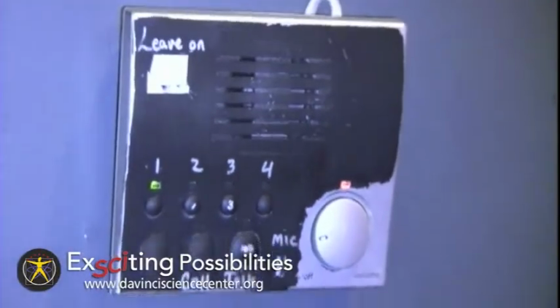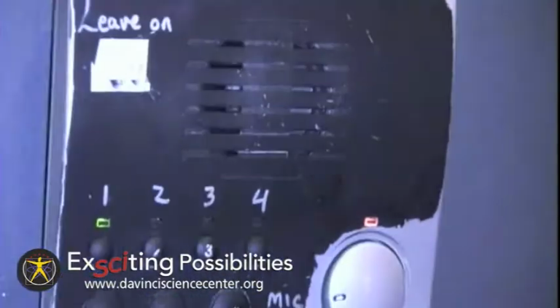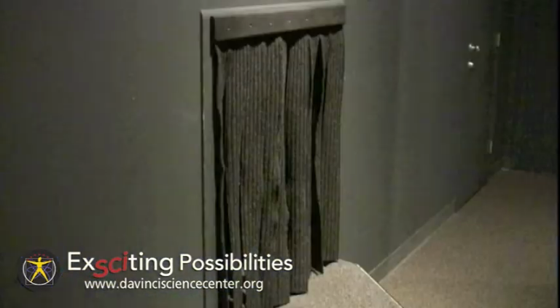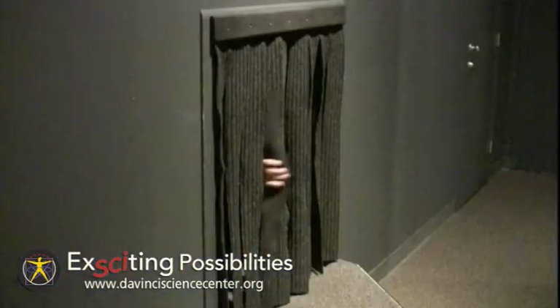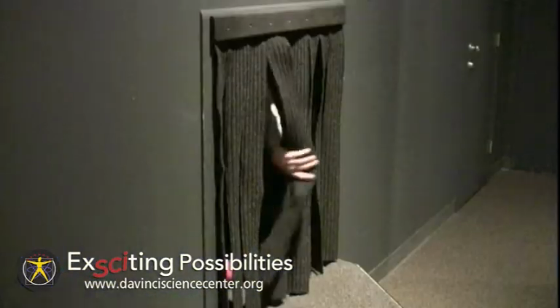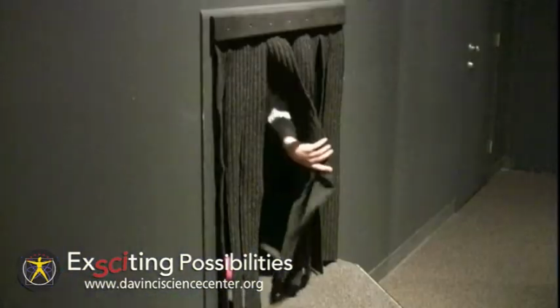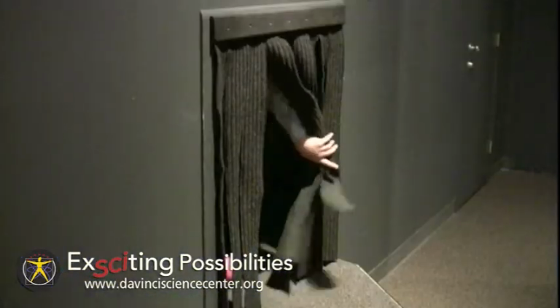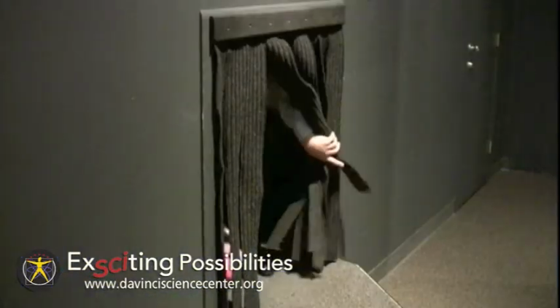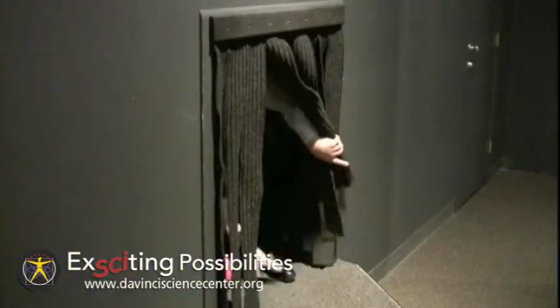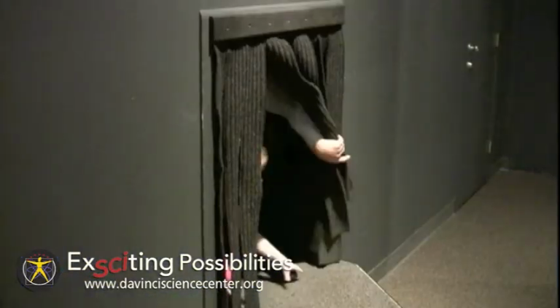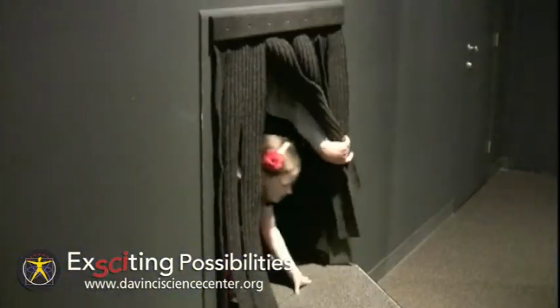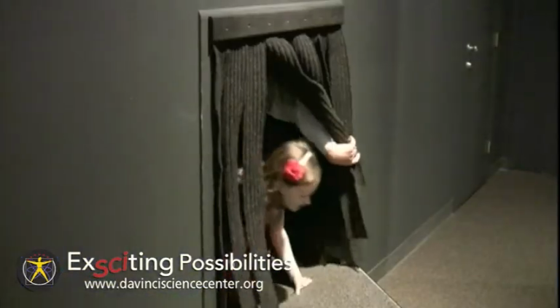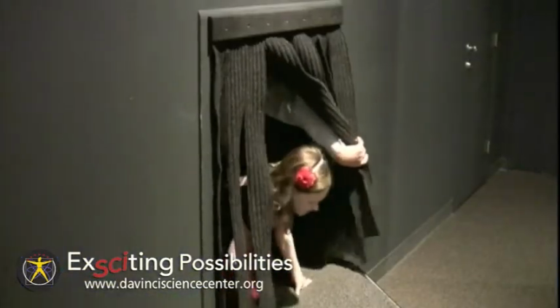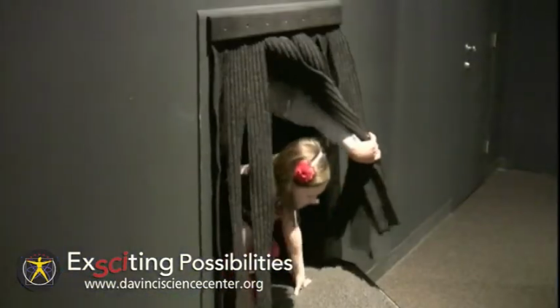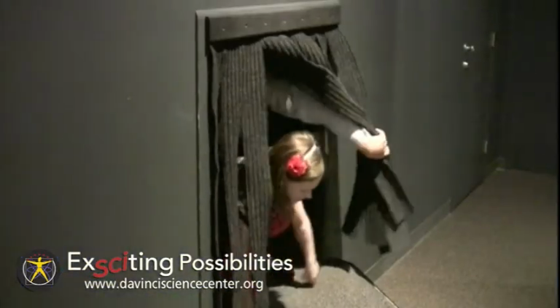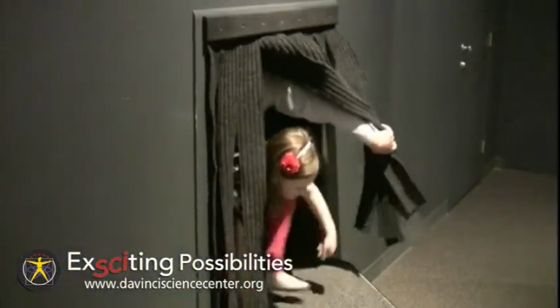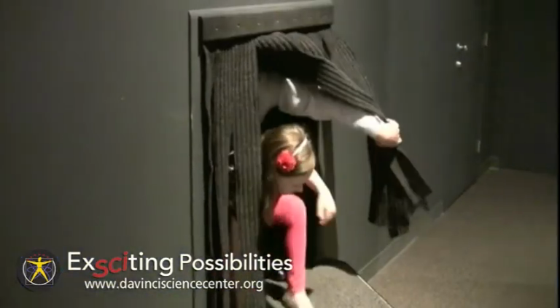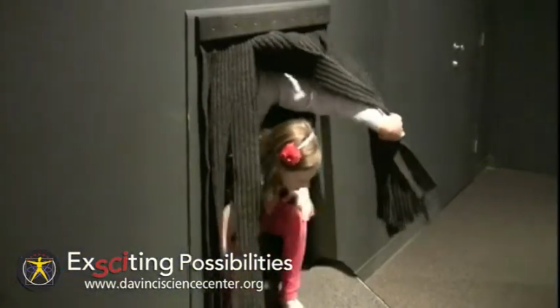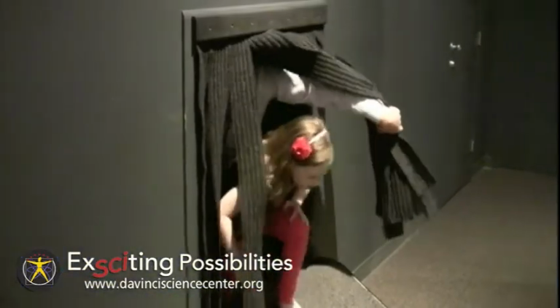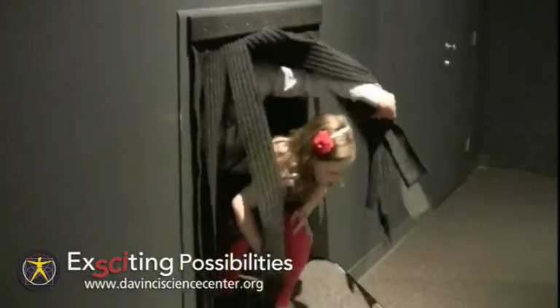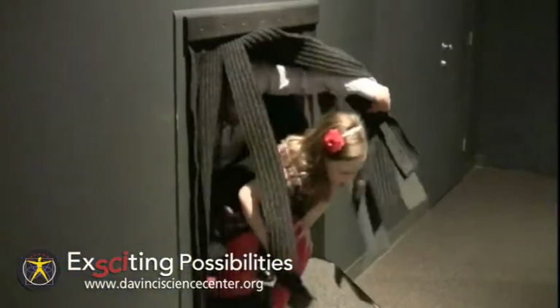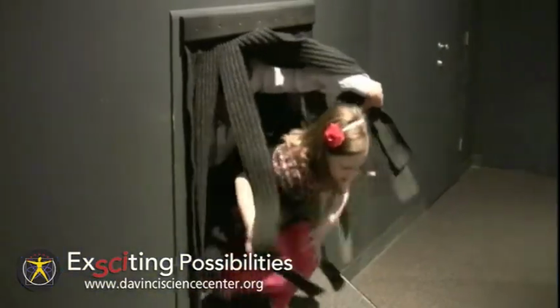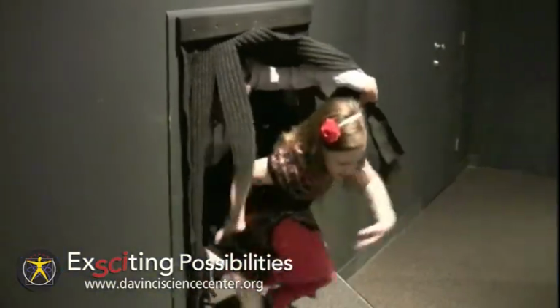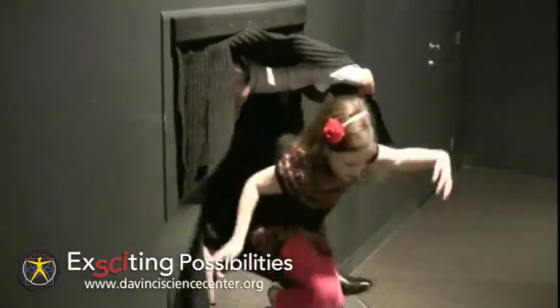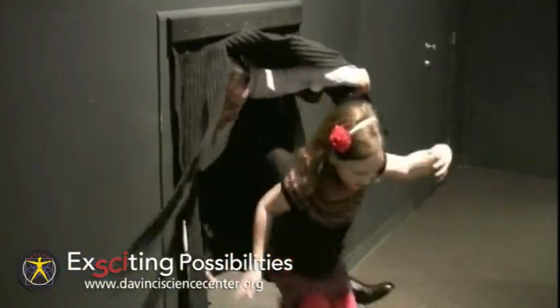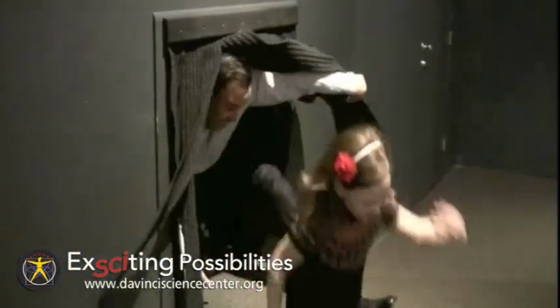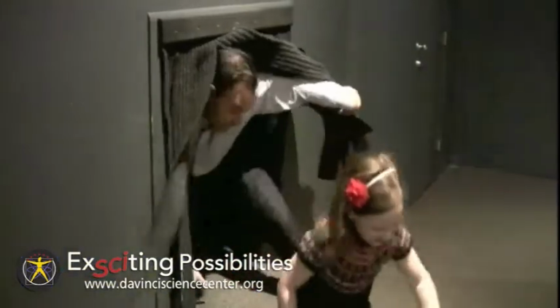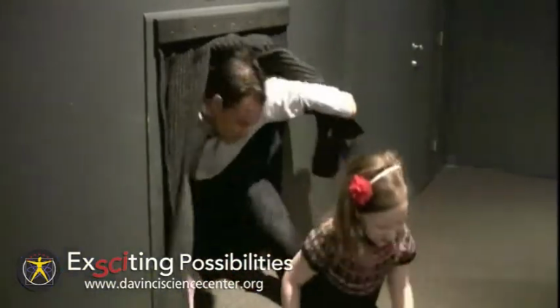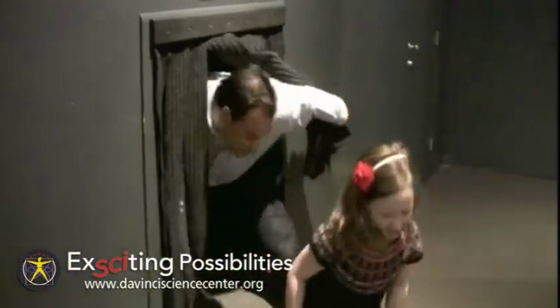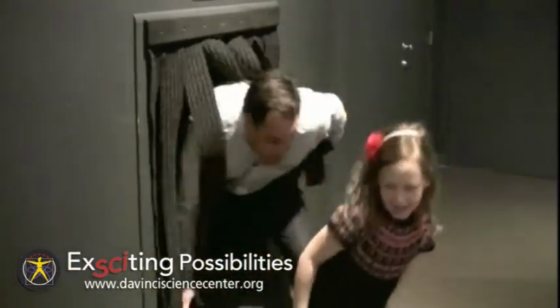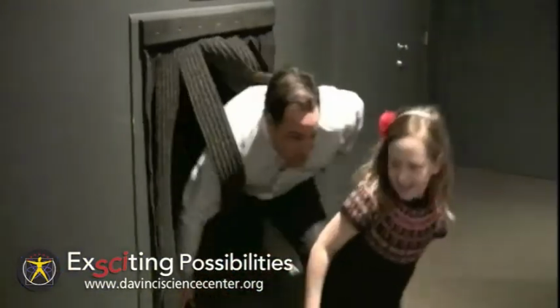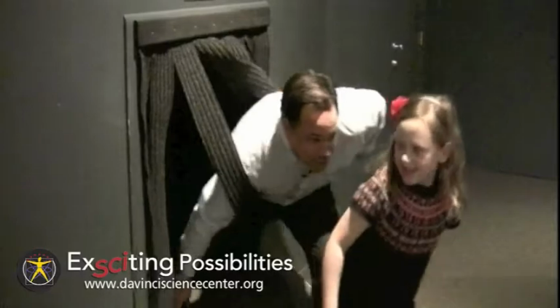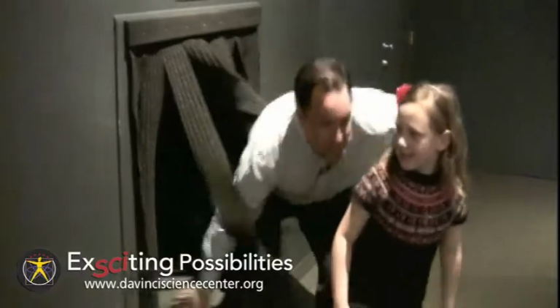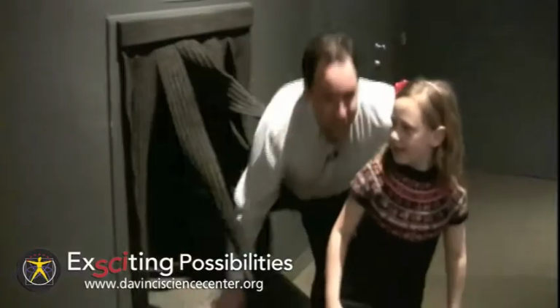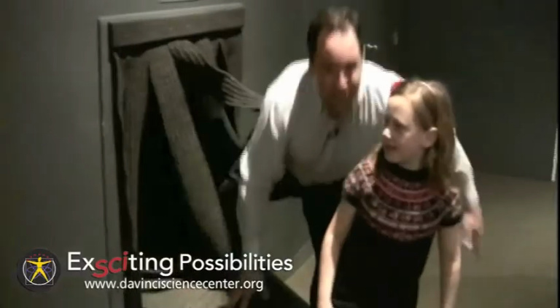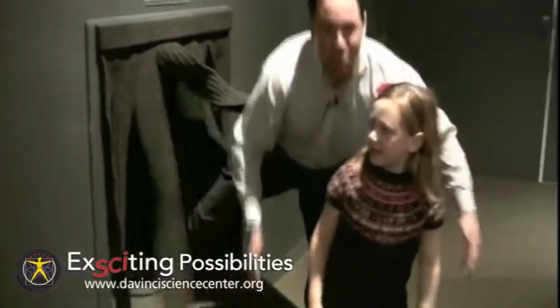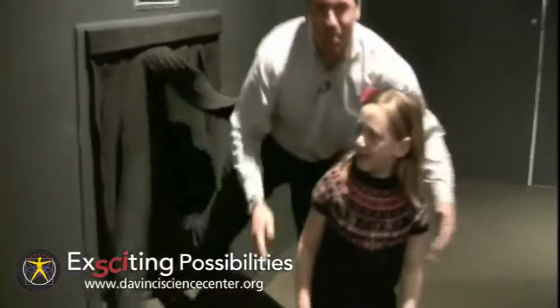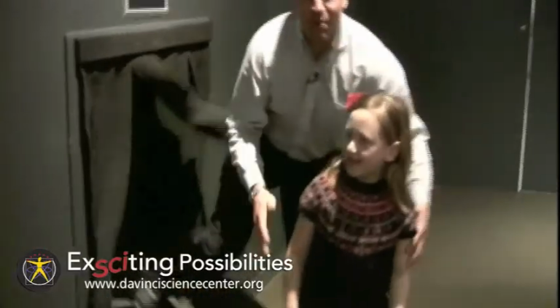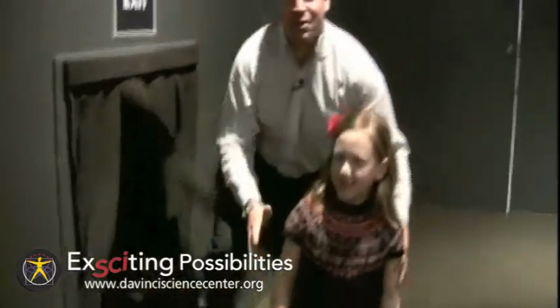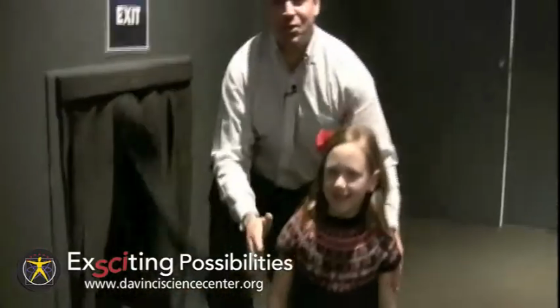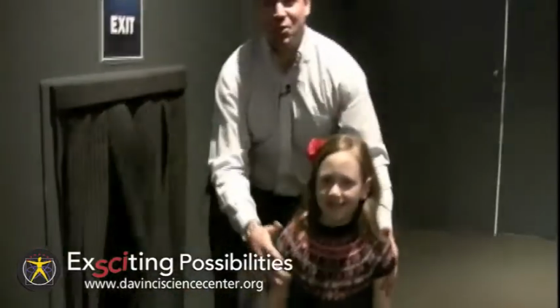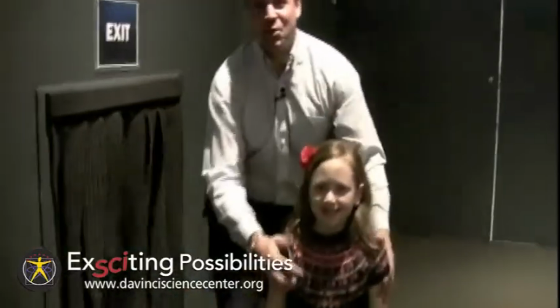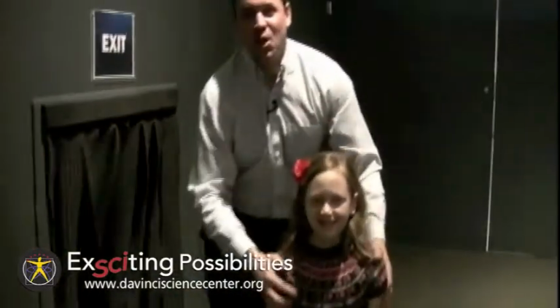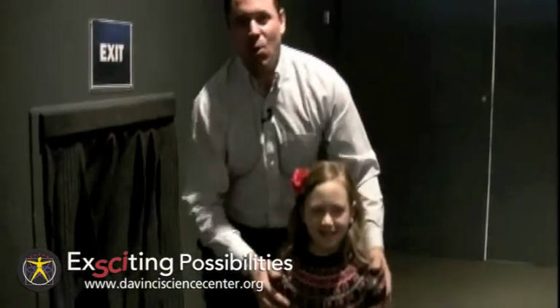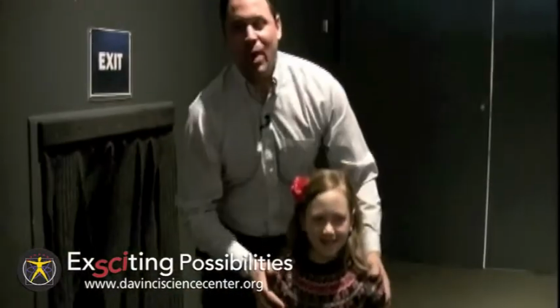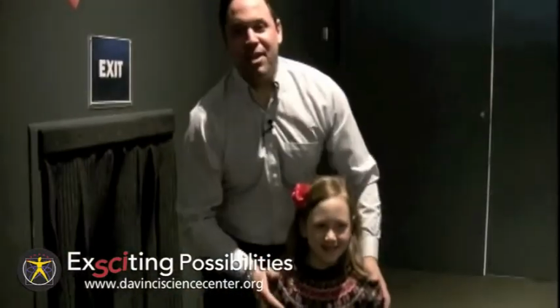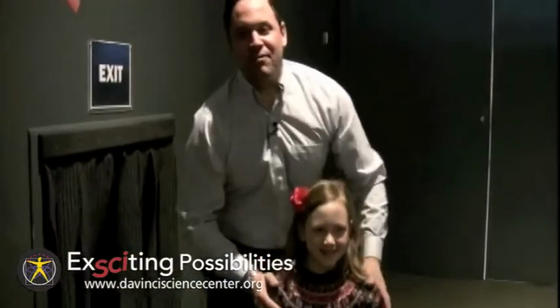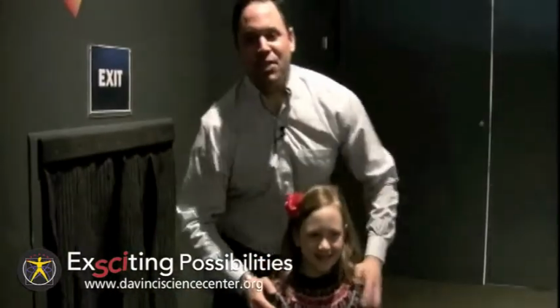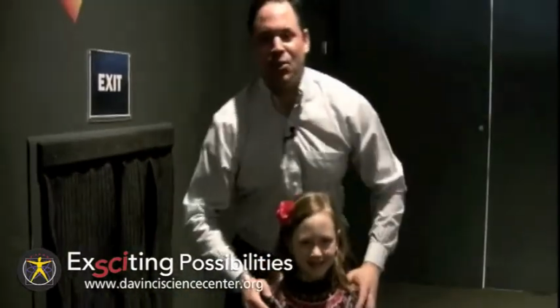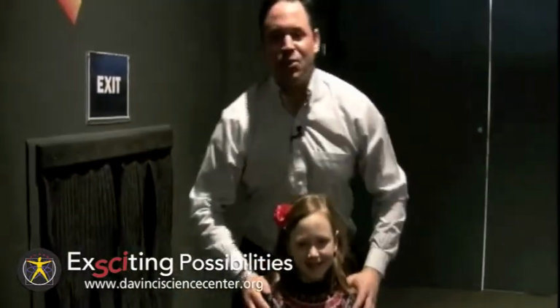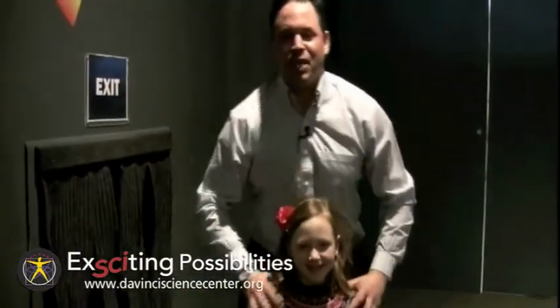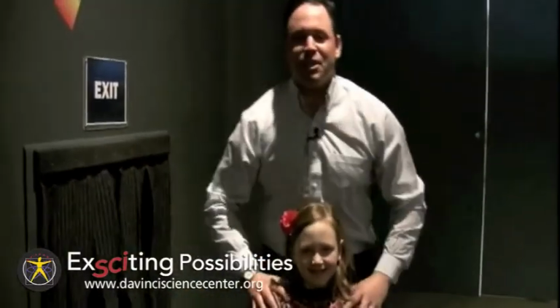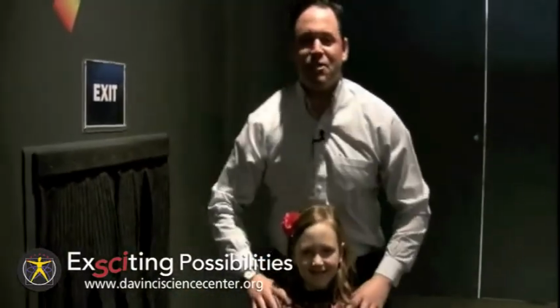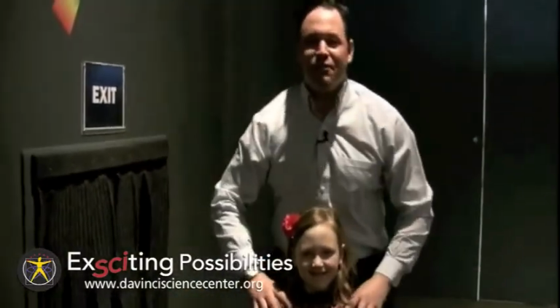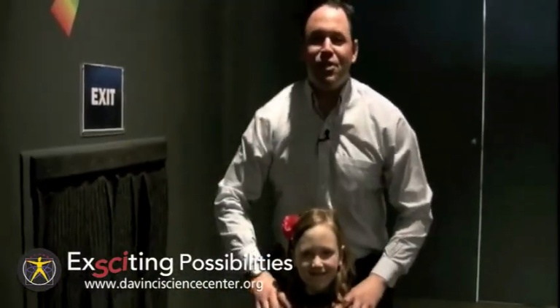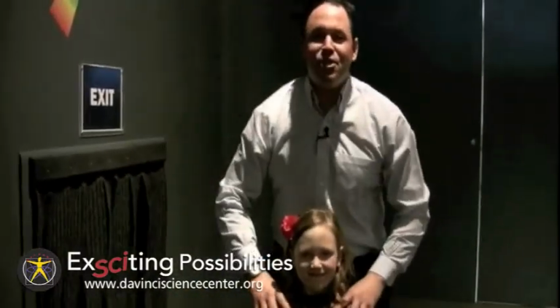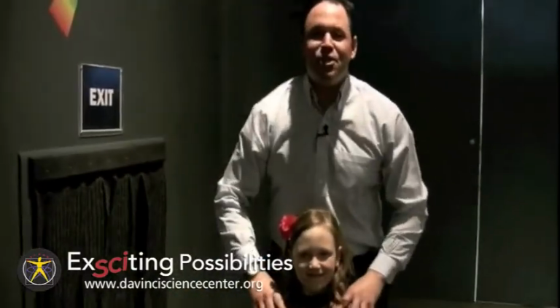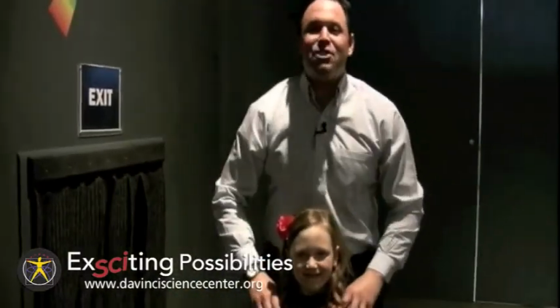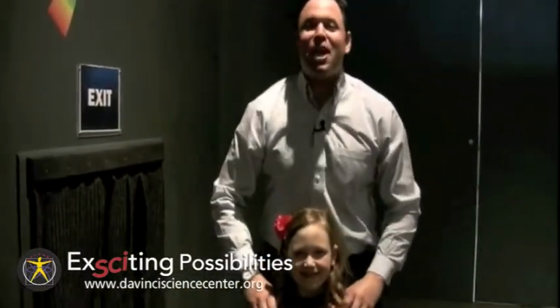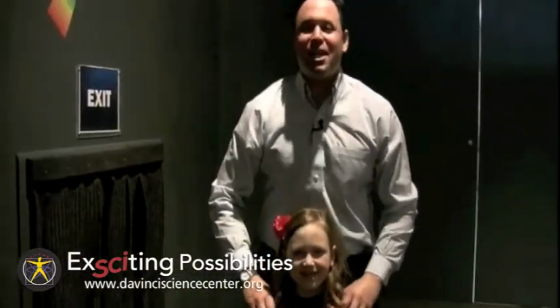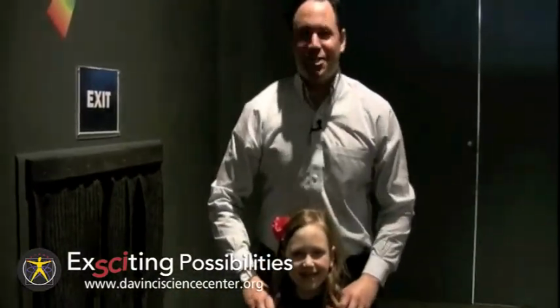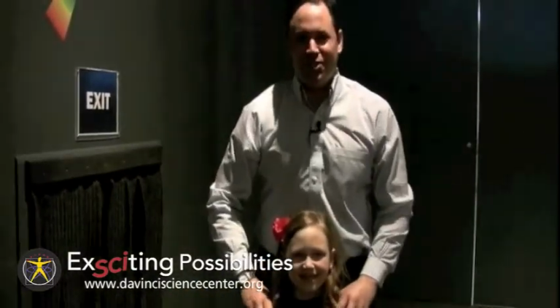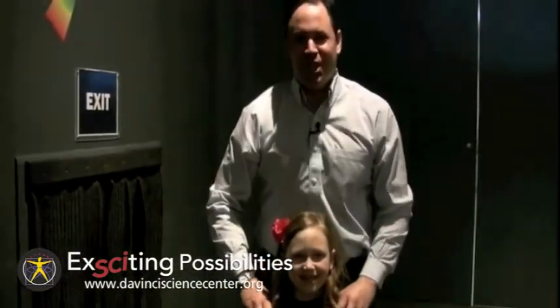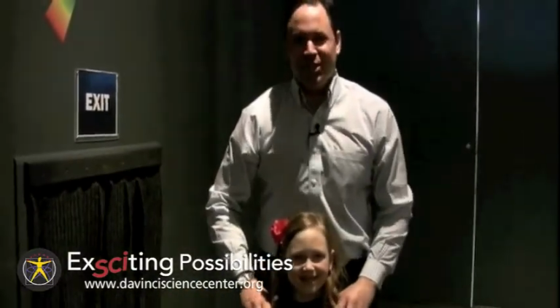So there you have it. Tunnel Vision is one of the countless exciting experiences waiting for visitors at the DaVinci Science Center.